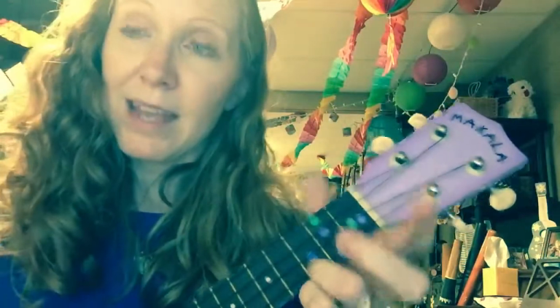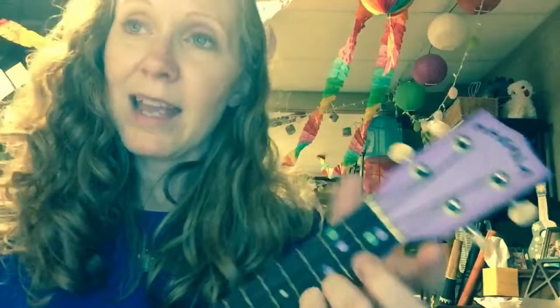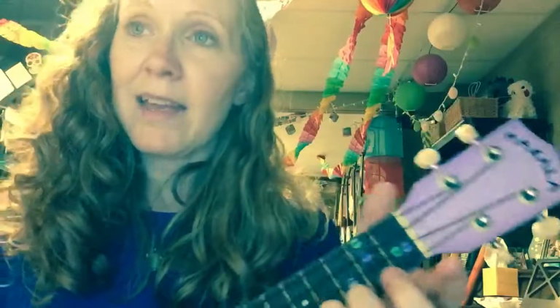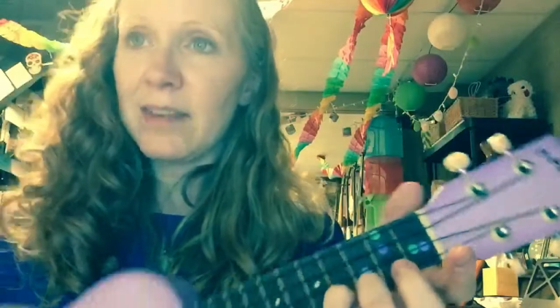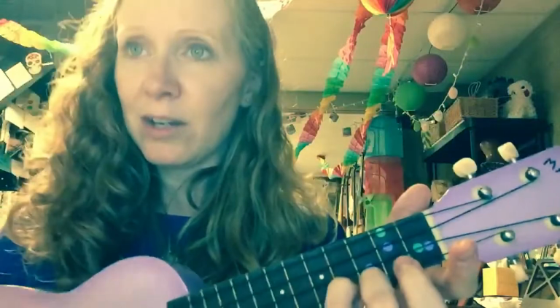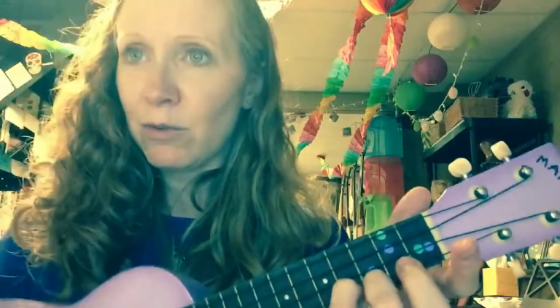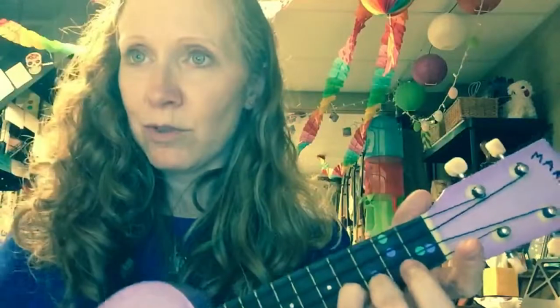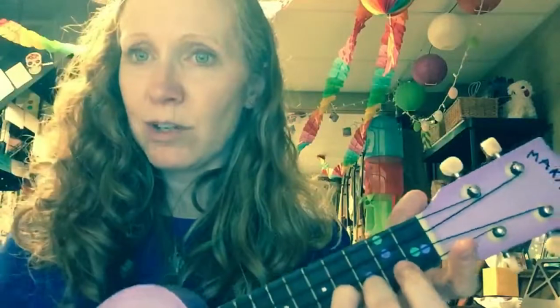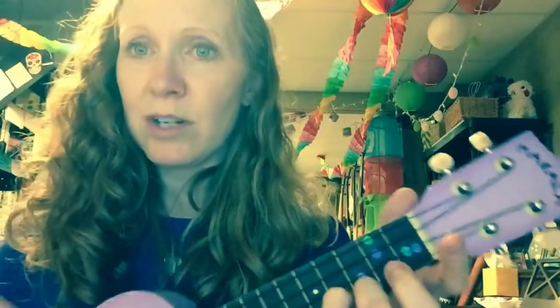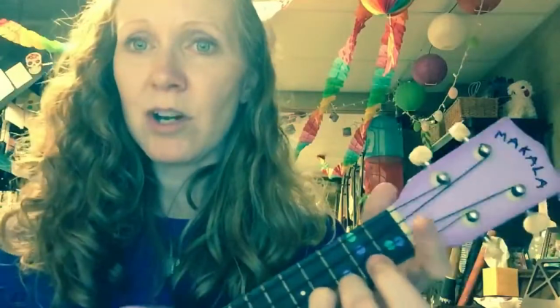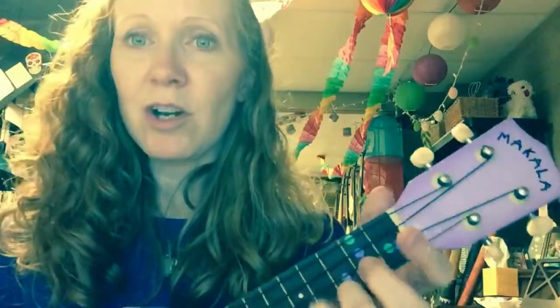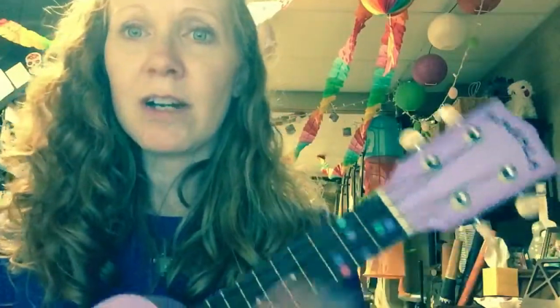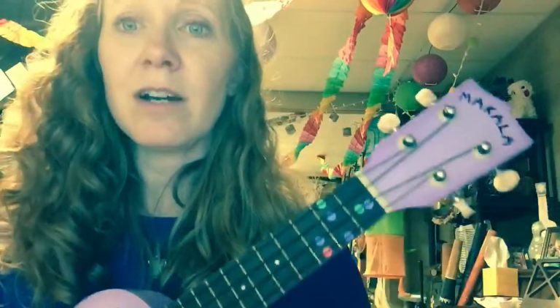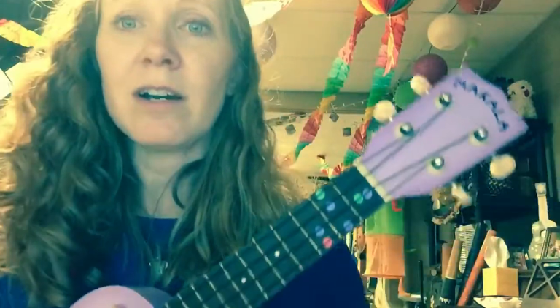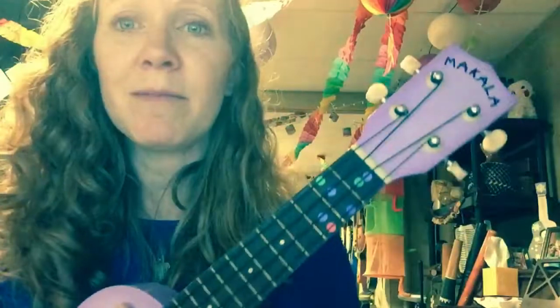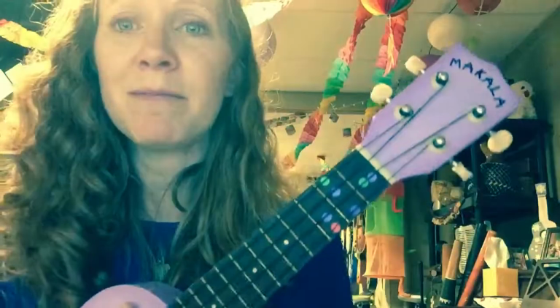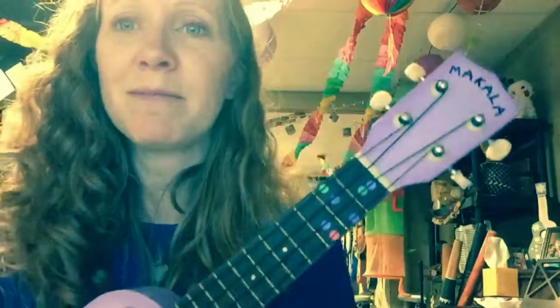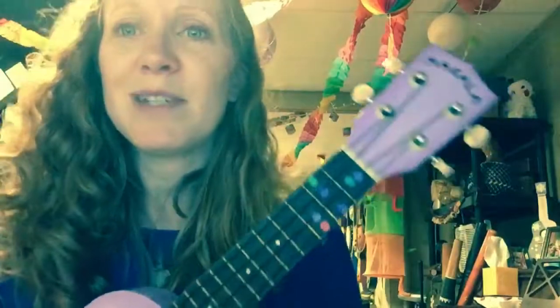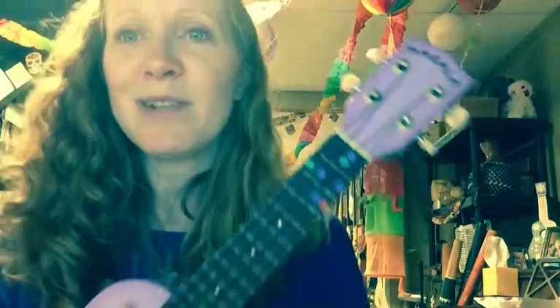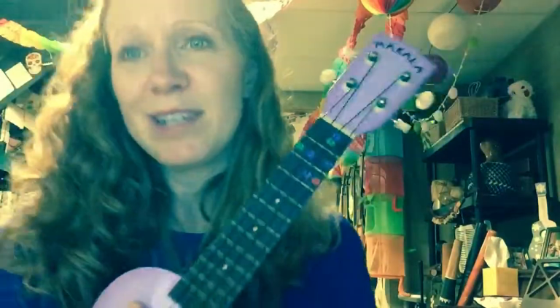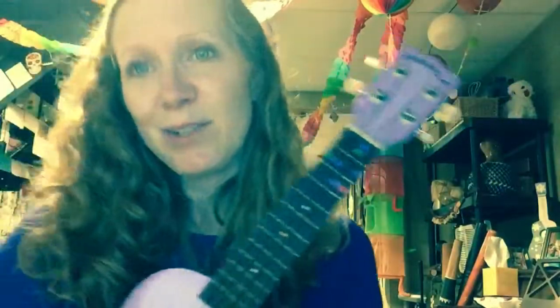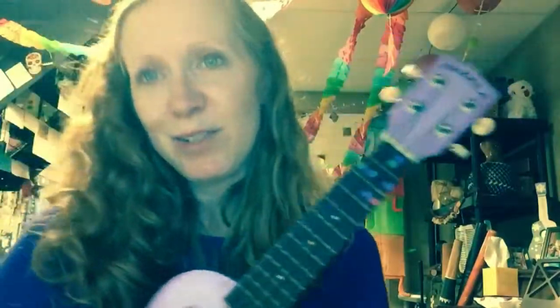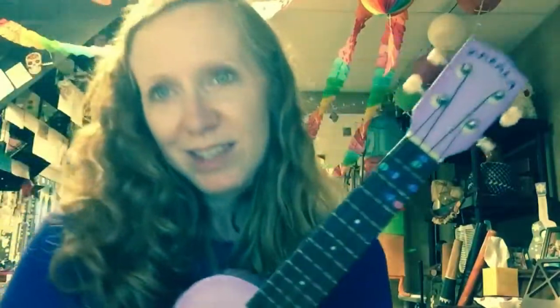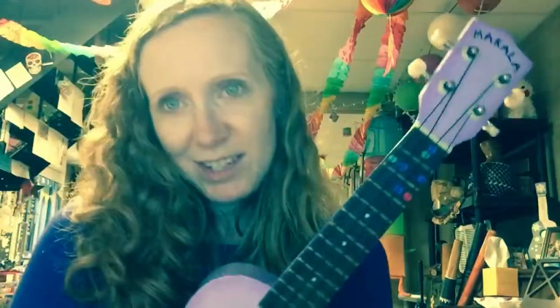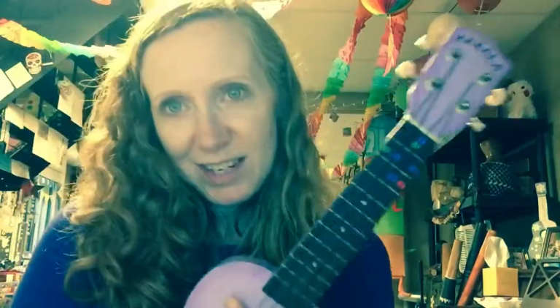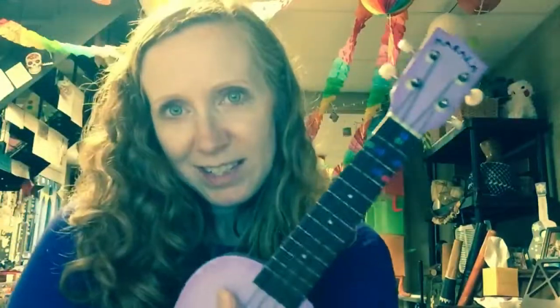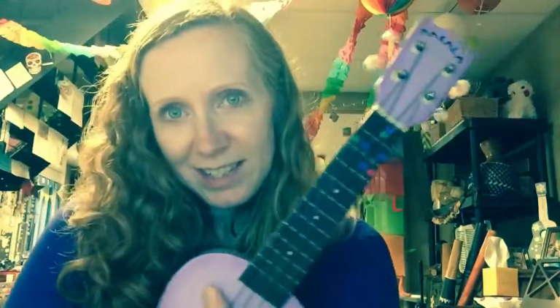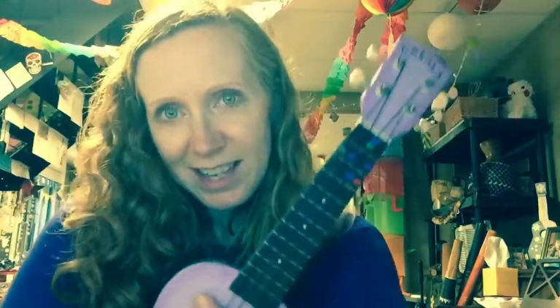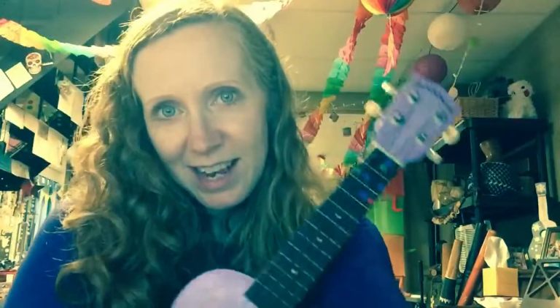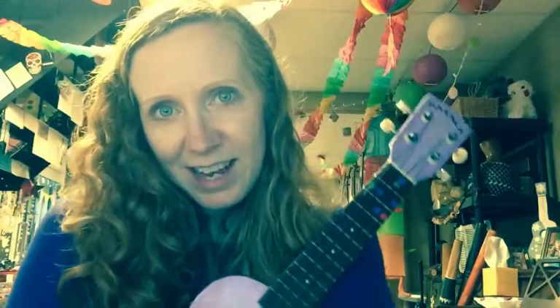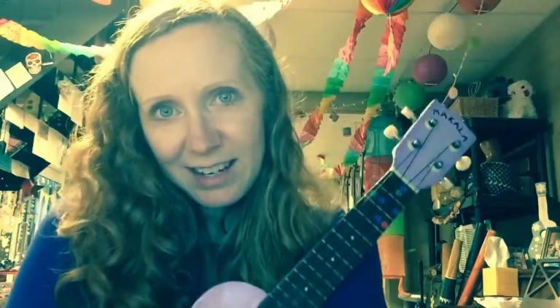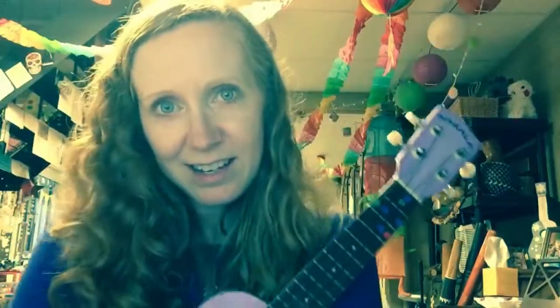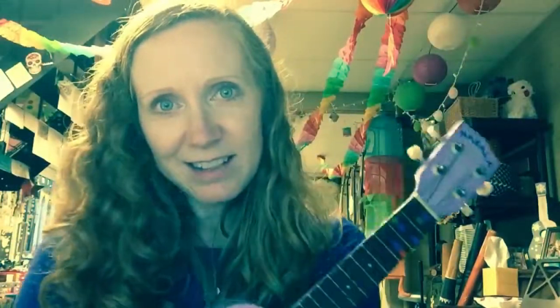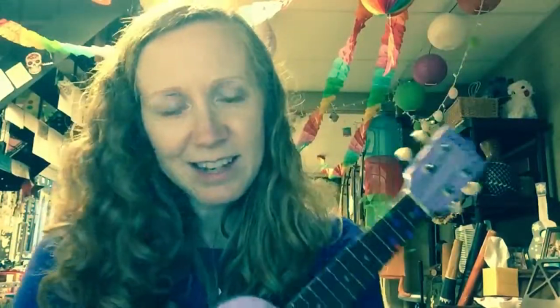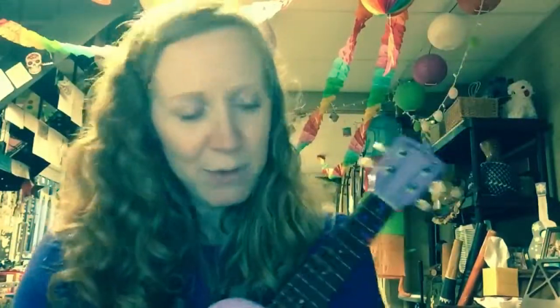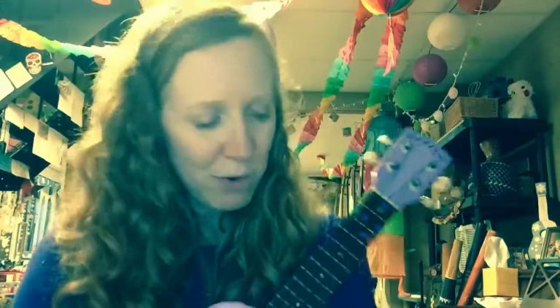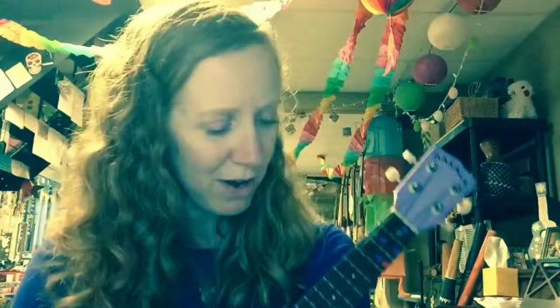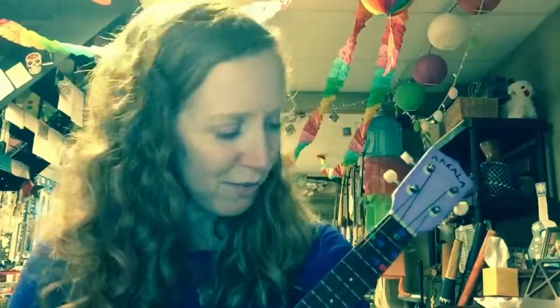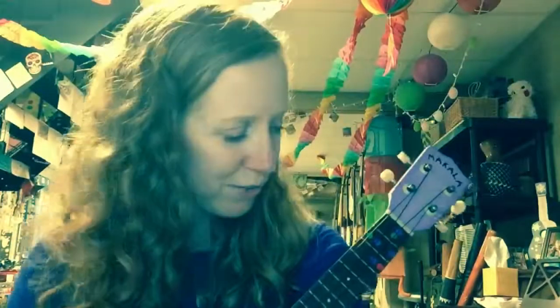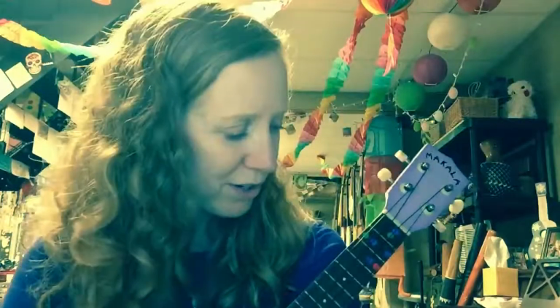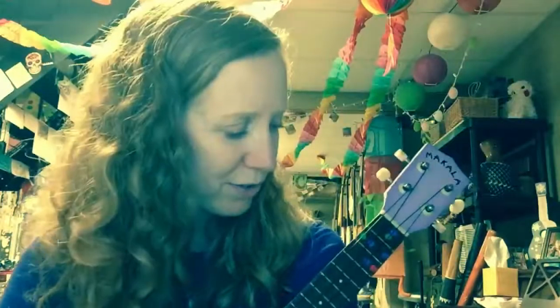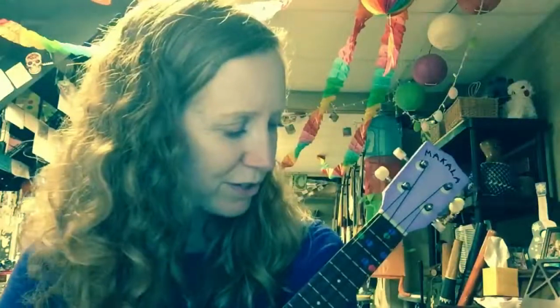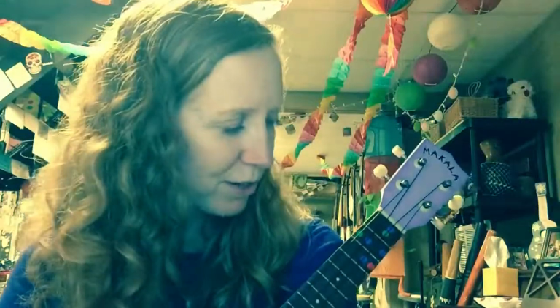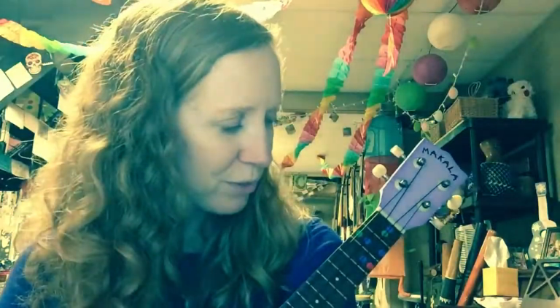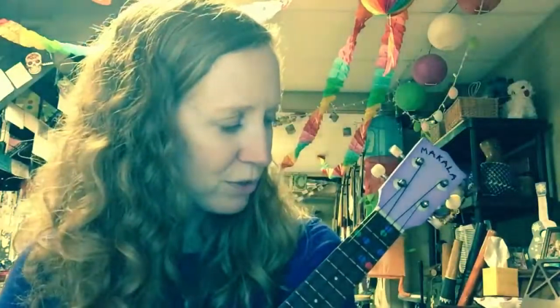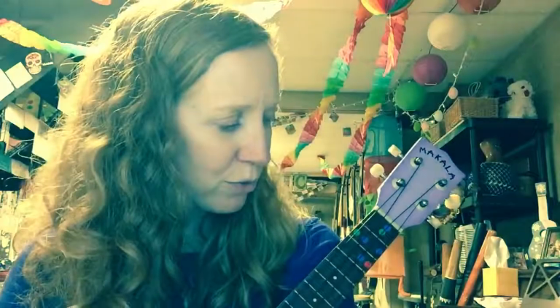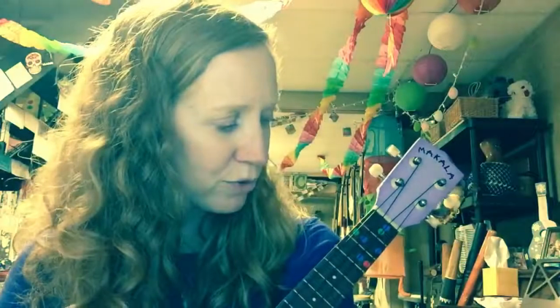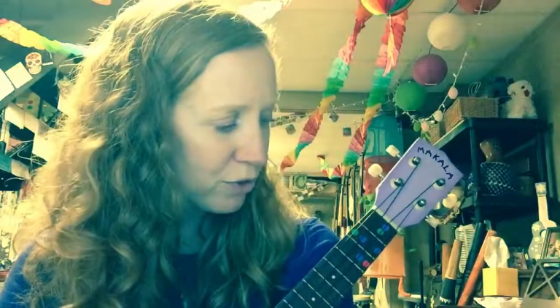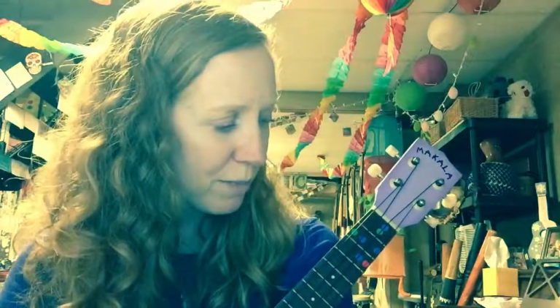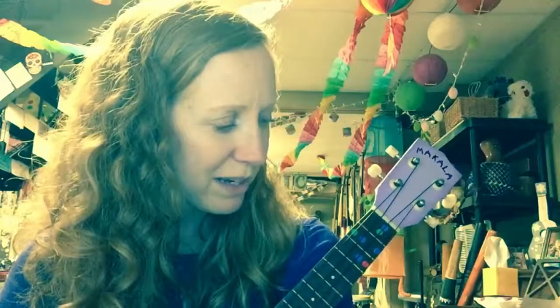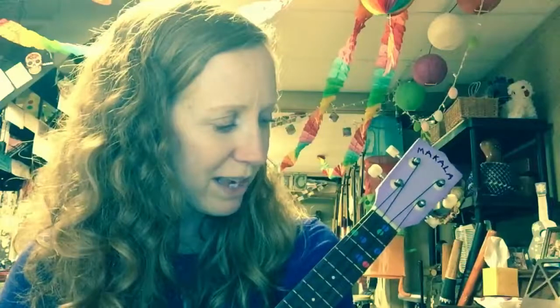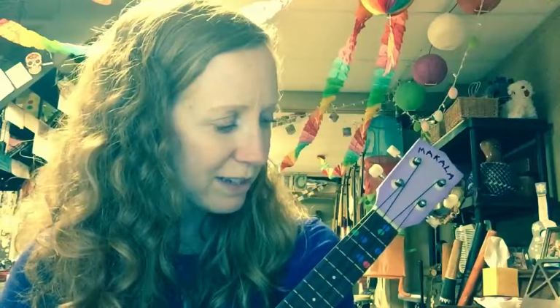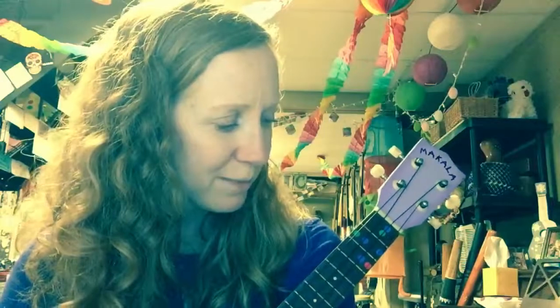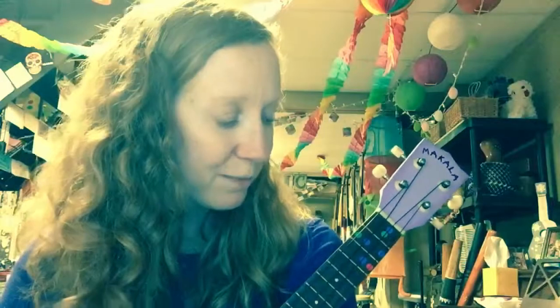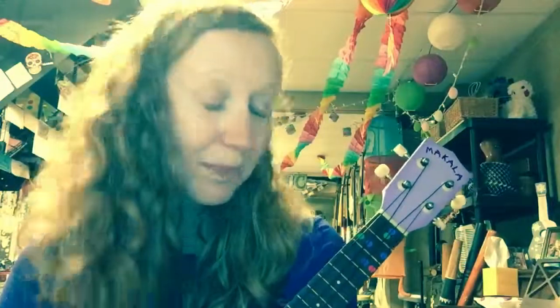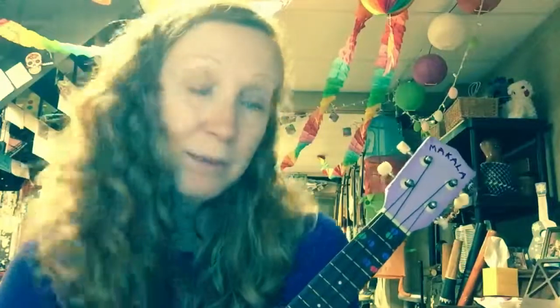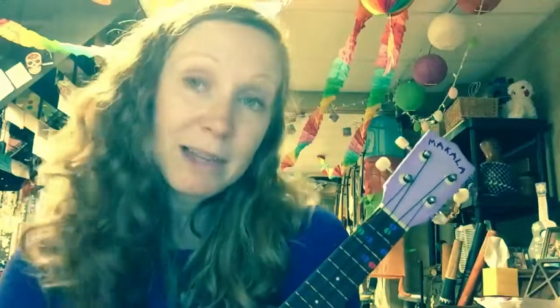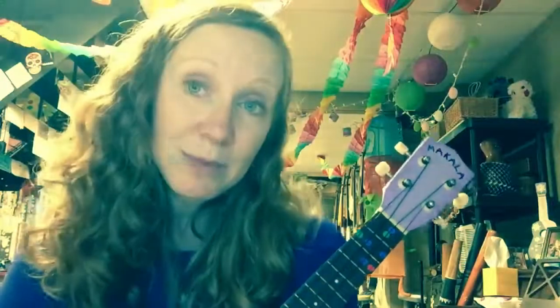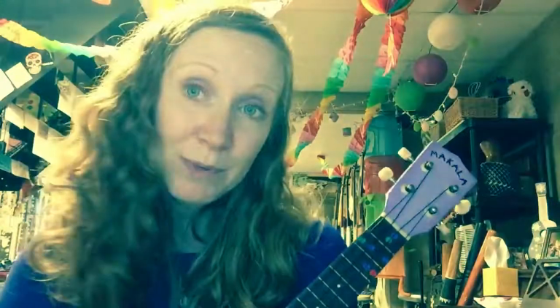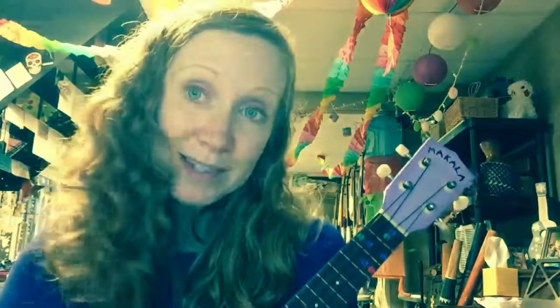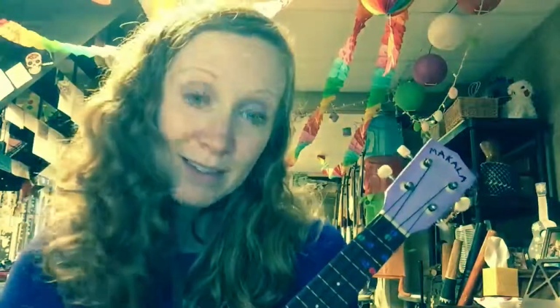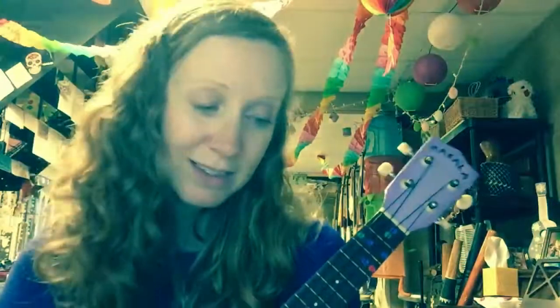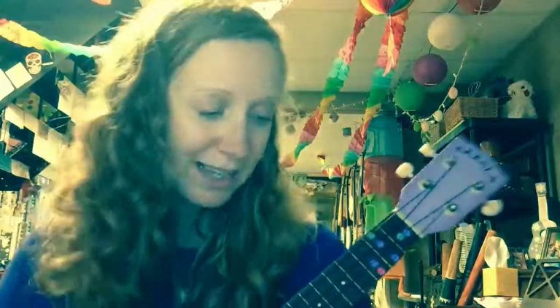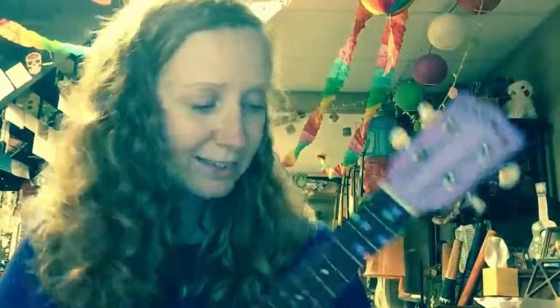And then it goes on and on, but you can use the sheets that I wrote out for you to know which chords are coming next. That's what it sounds like.